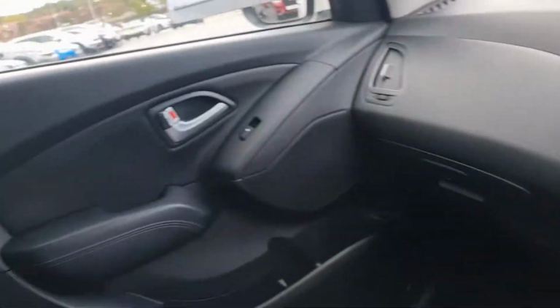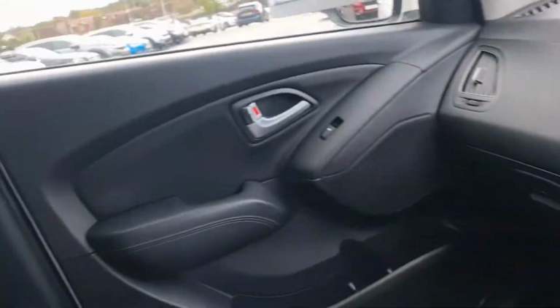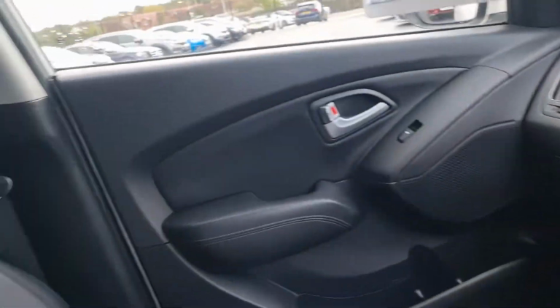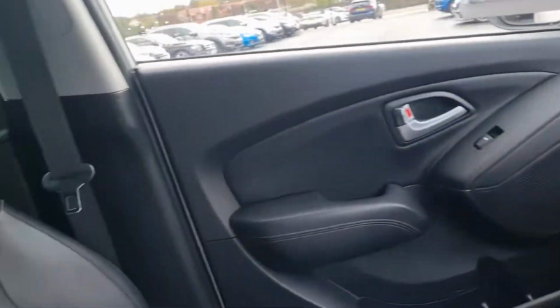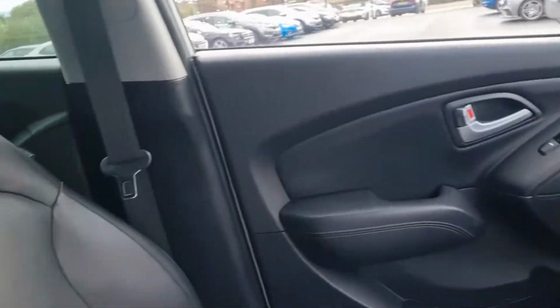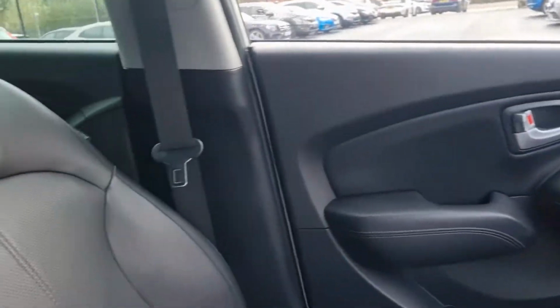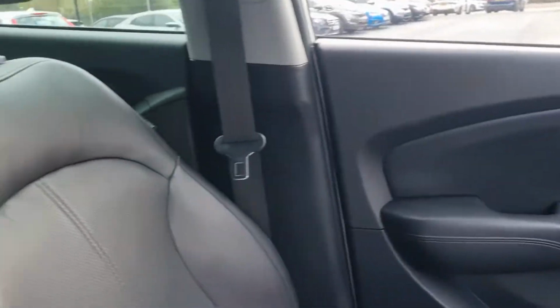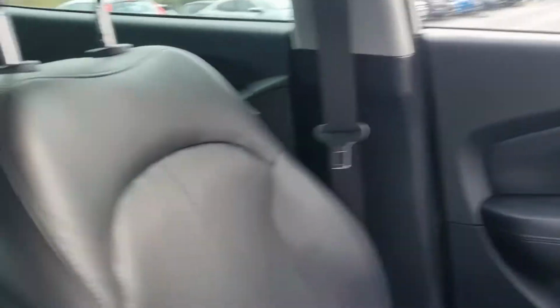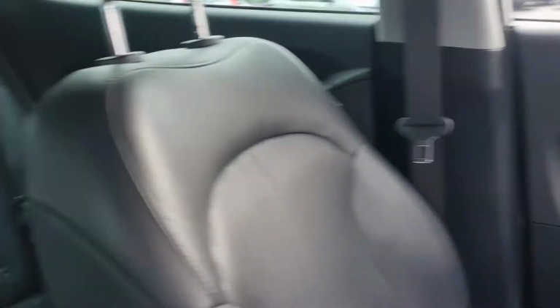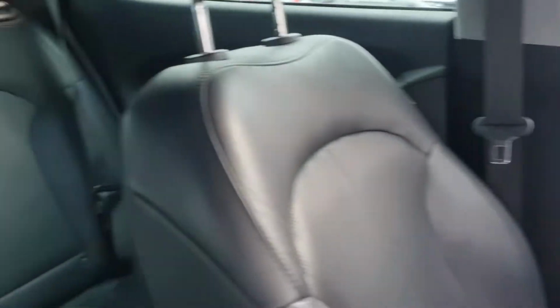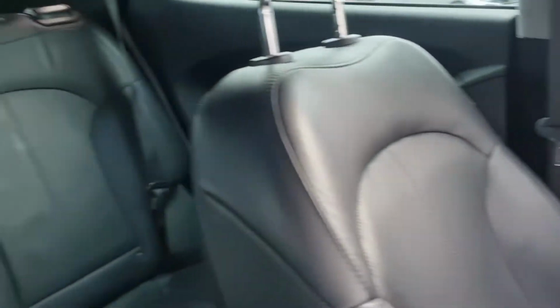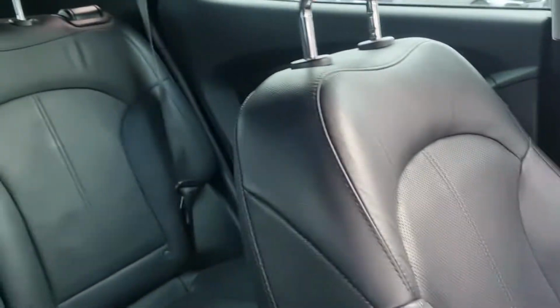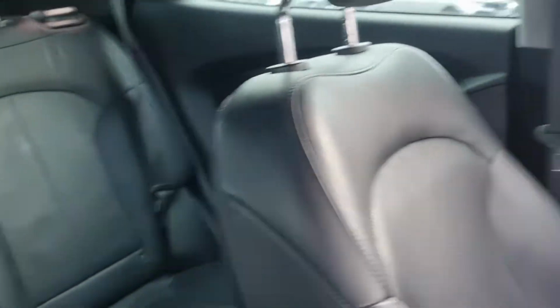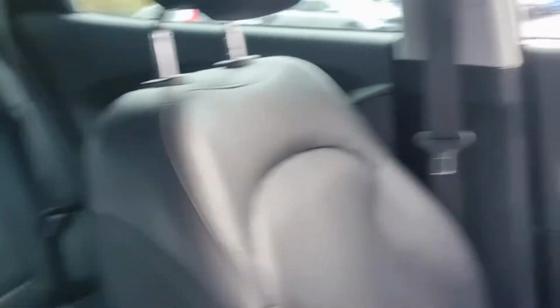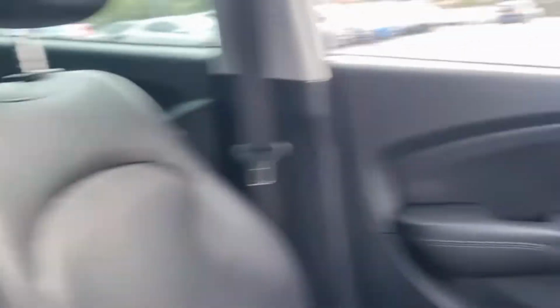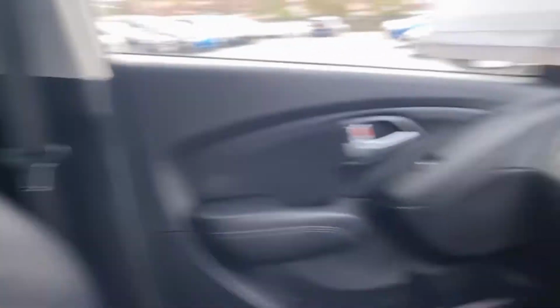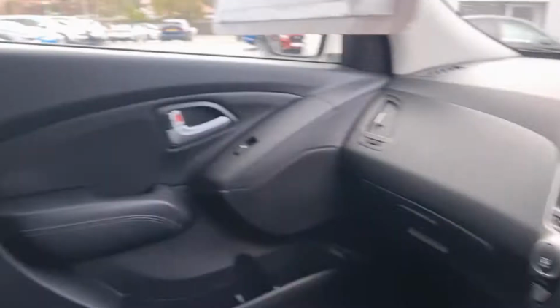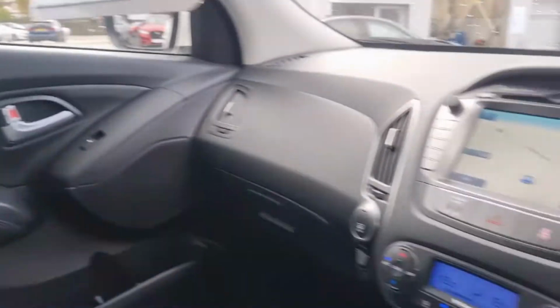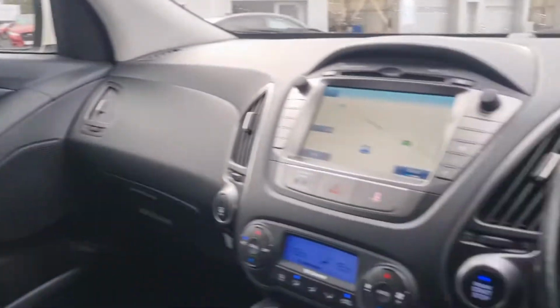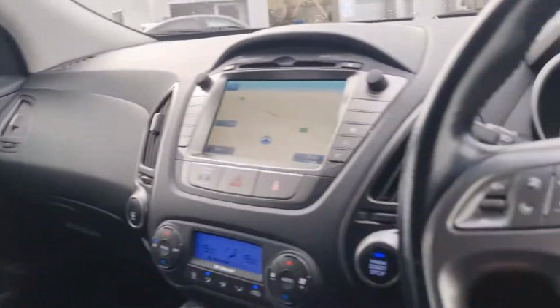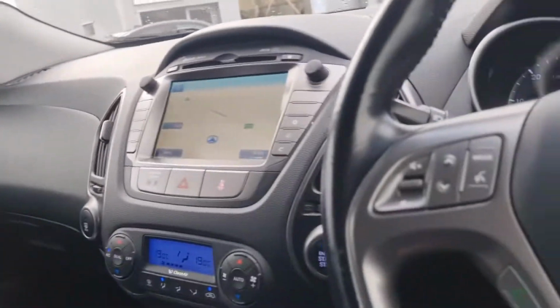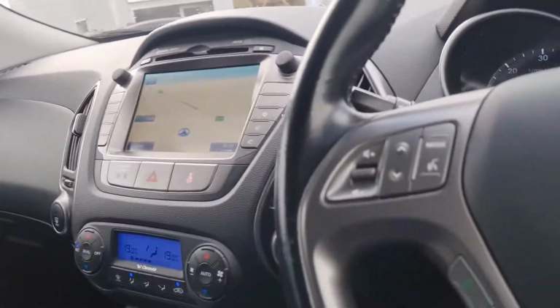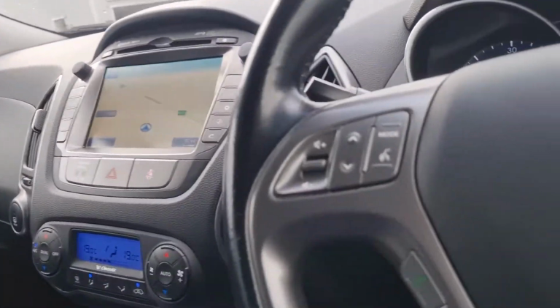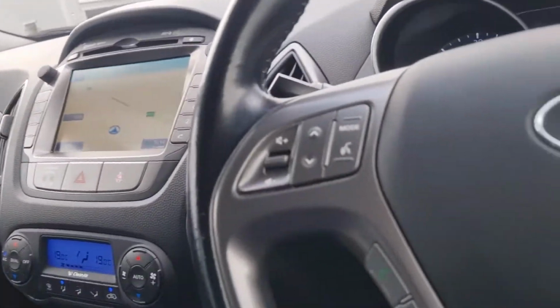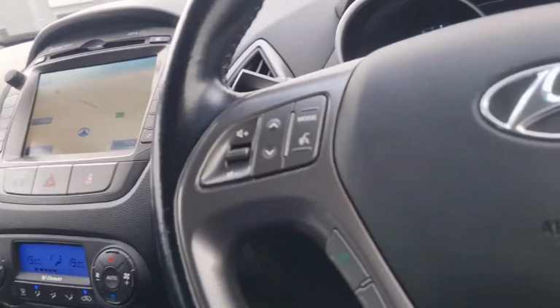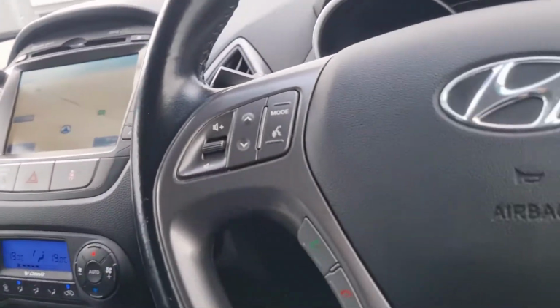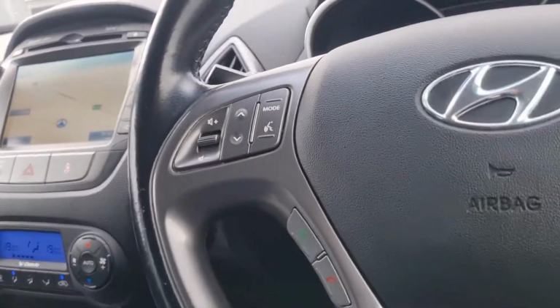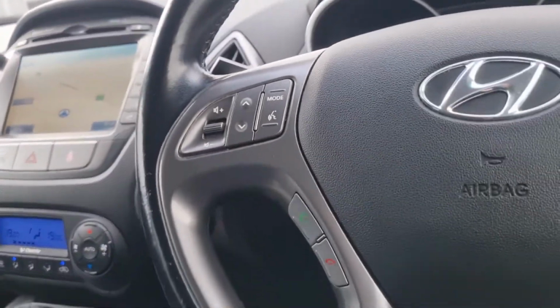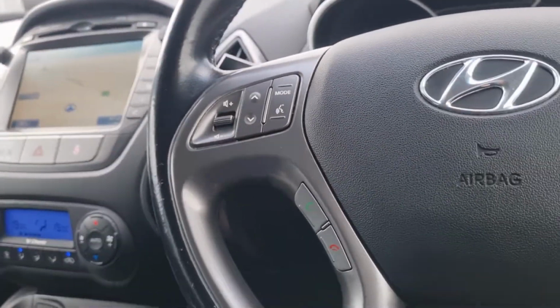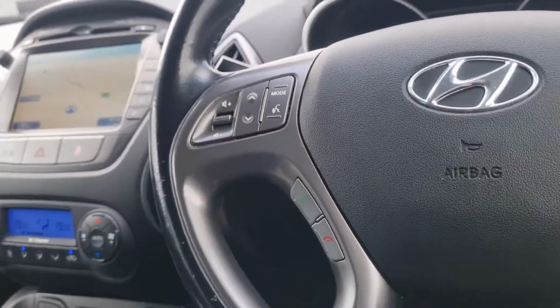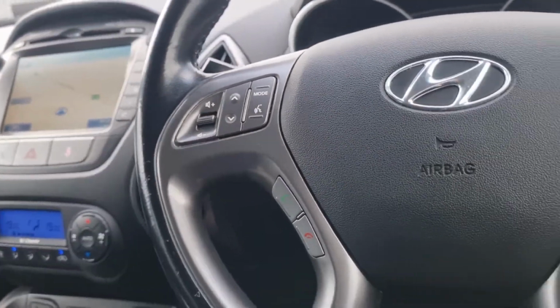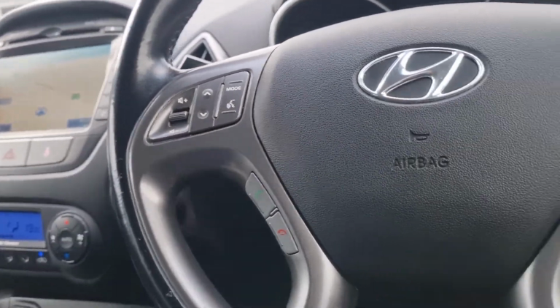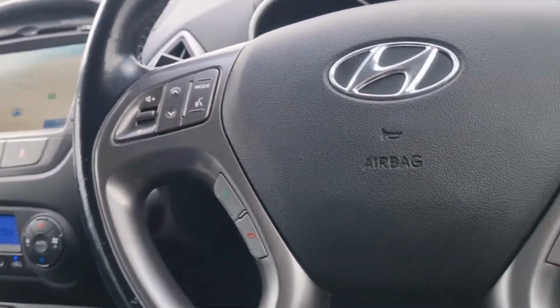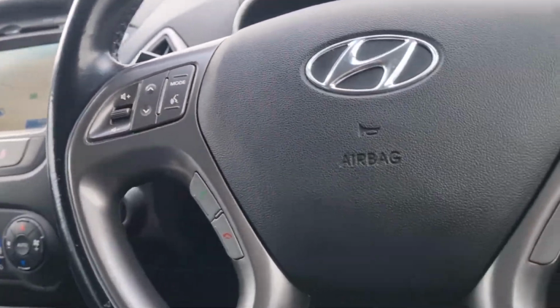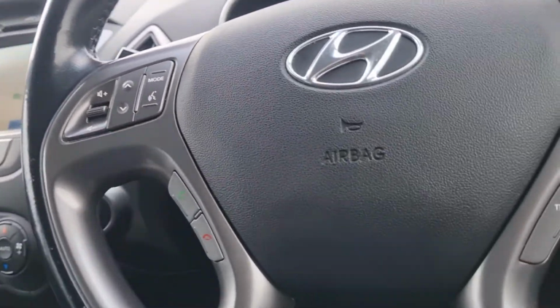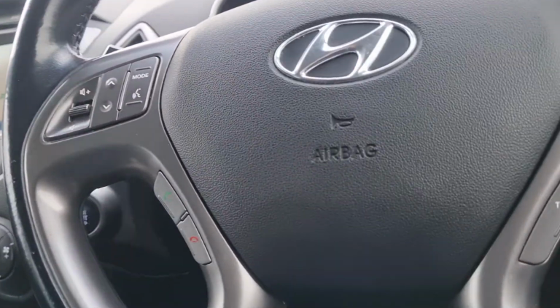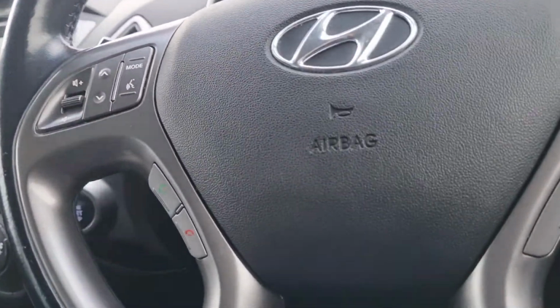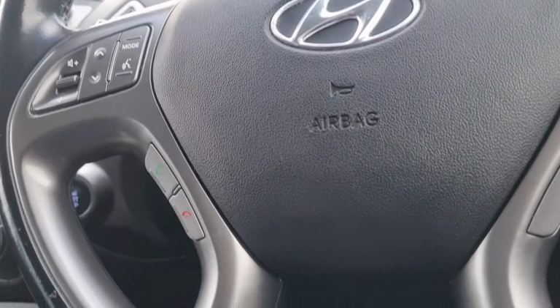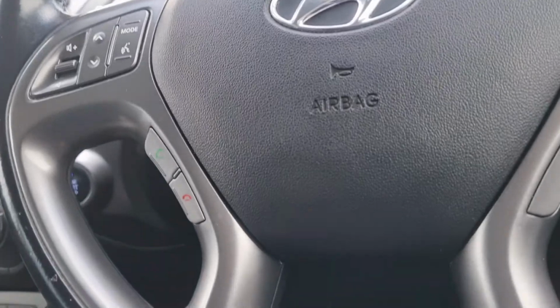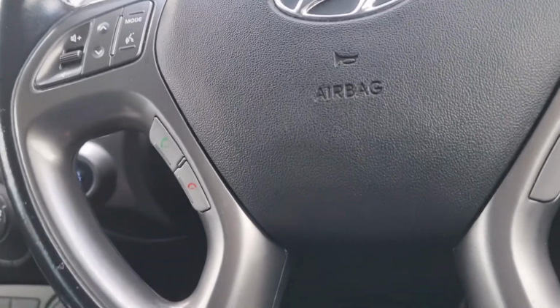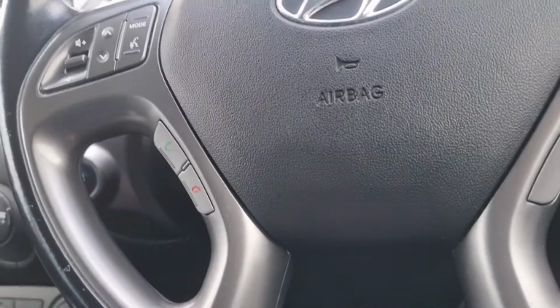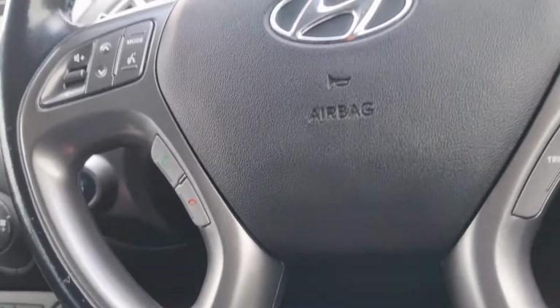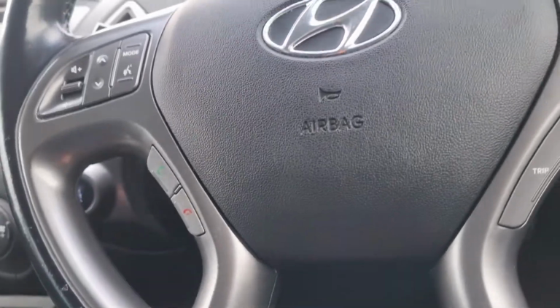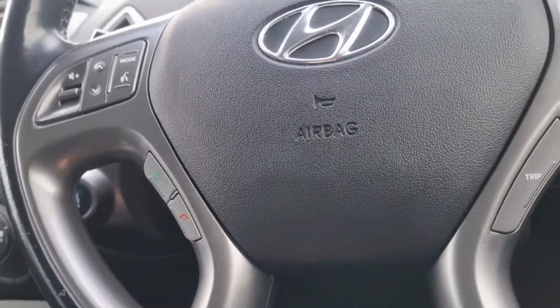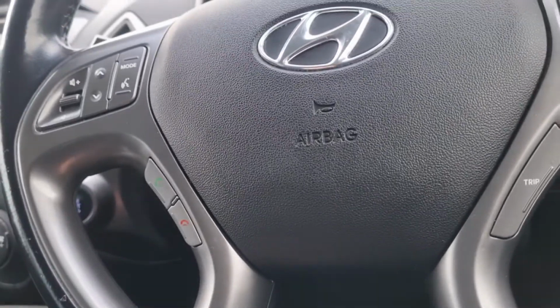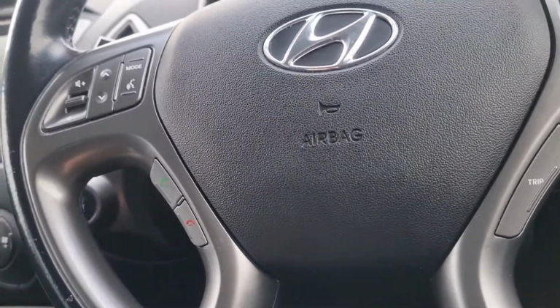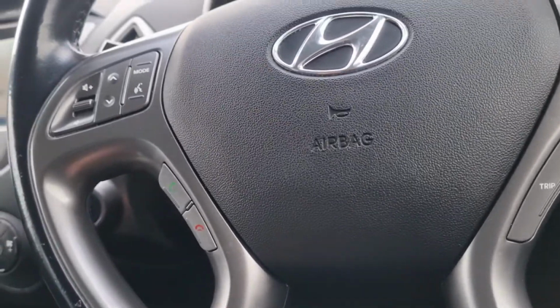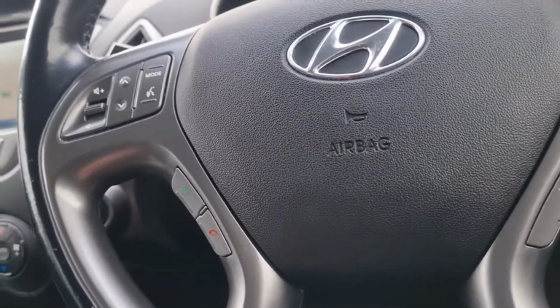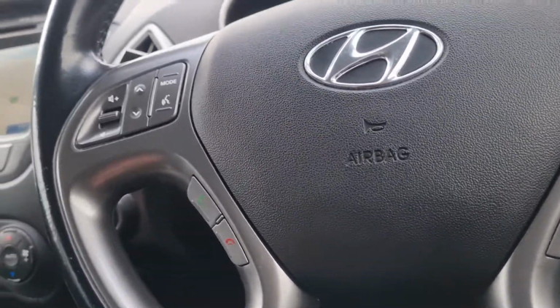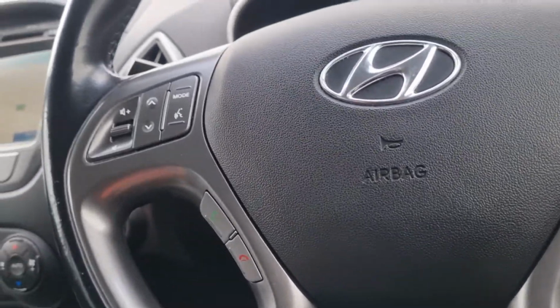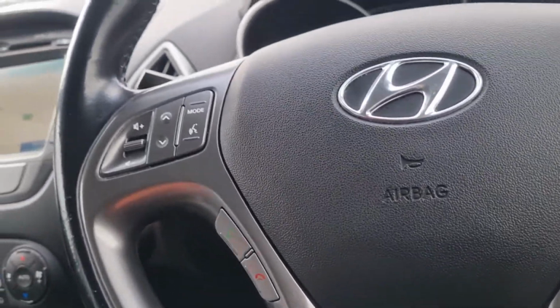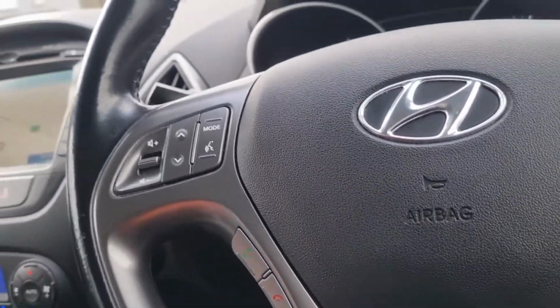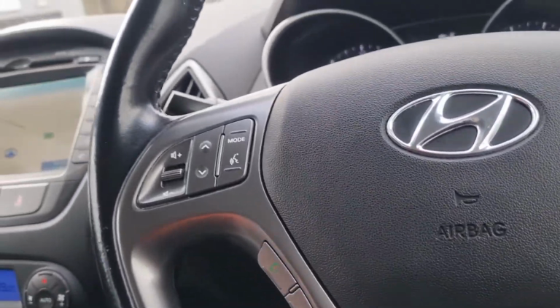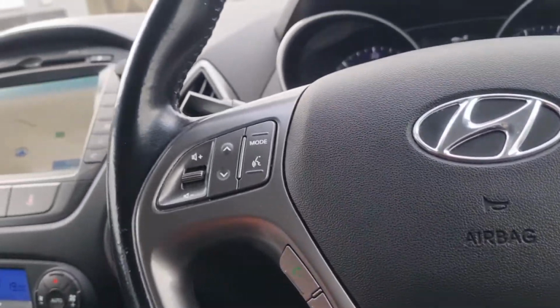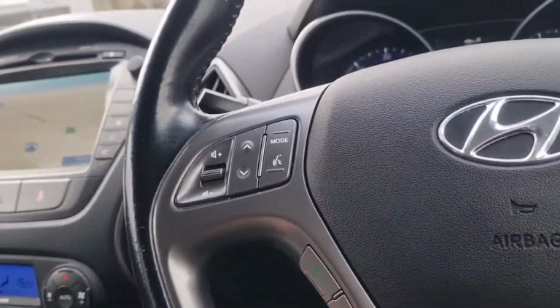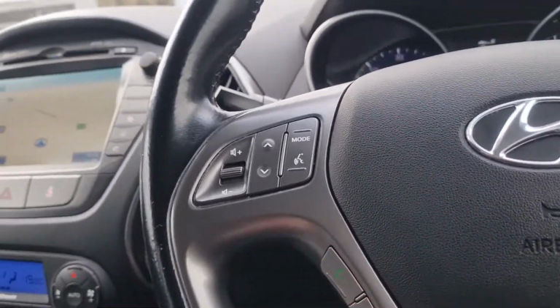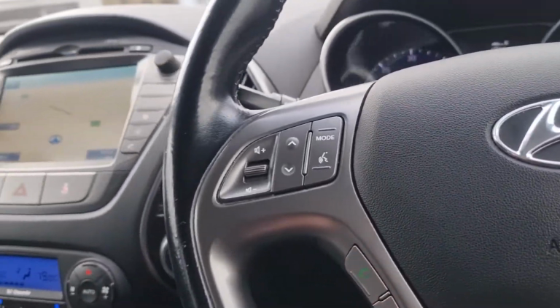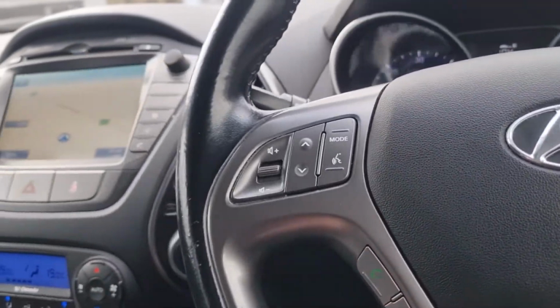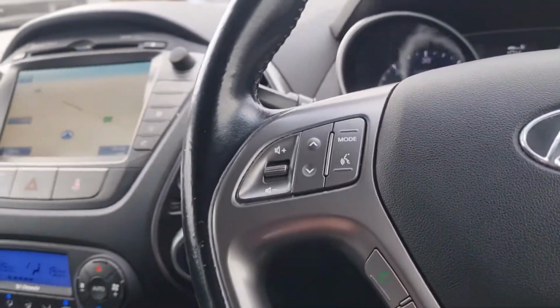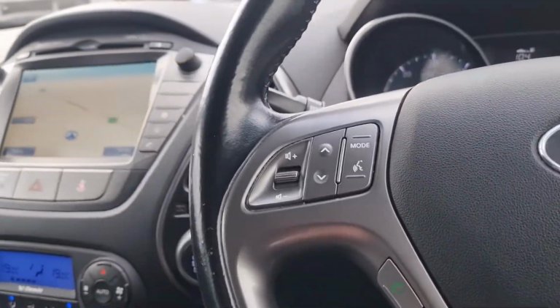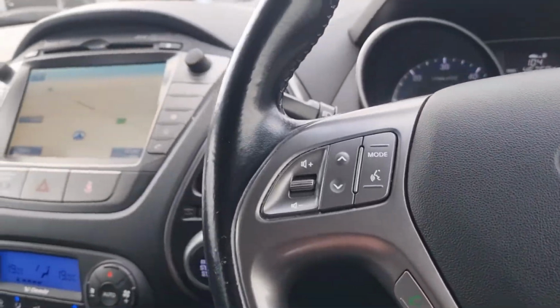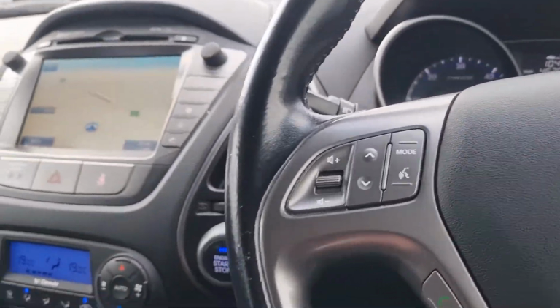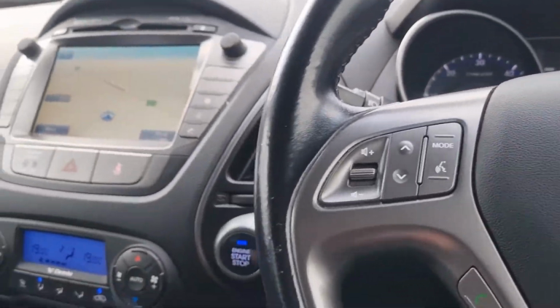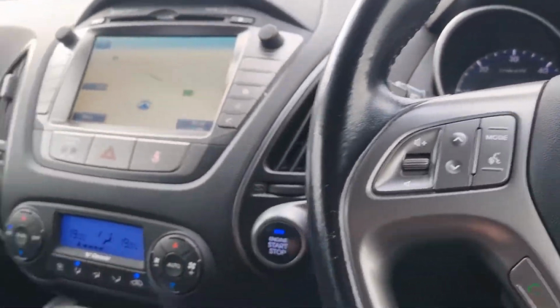Fantastic condition, especially for a seven-year-old car. It really, really is a nice looking thing.